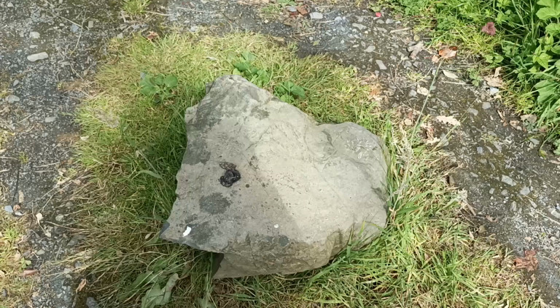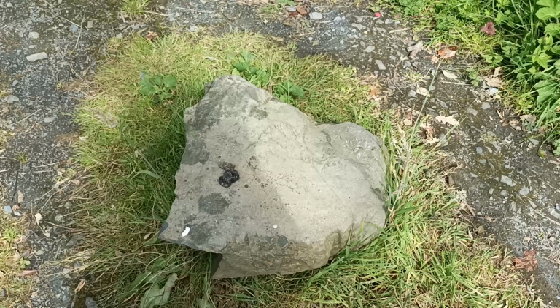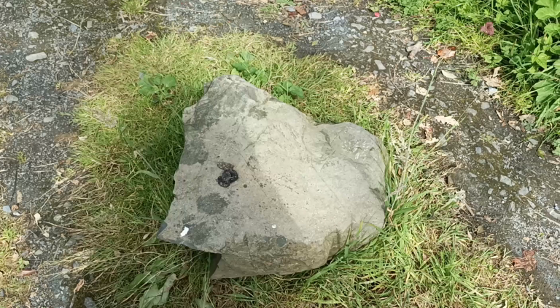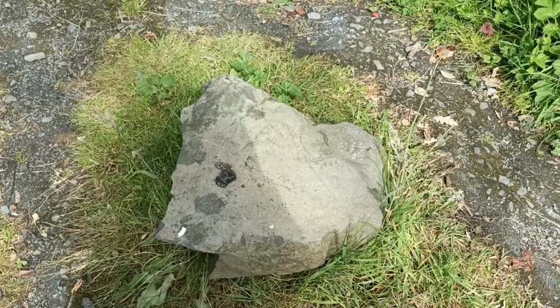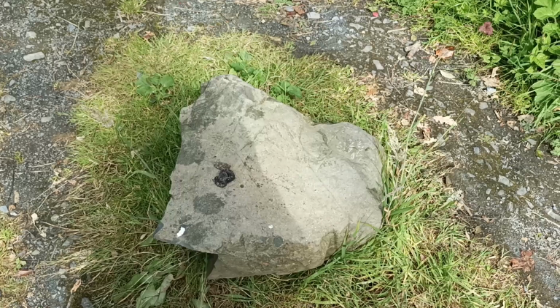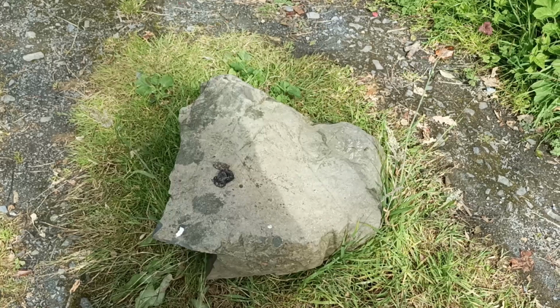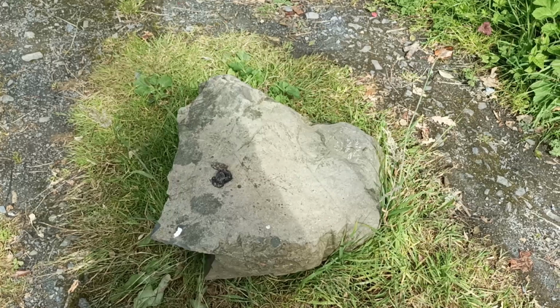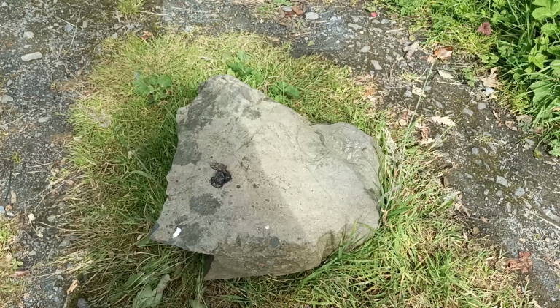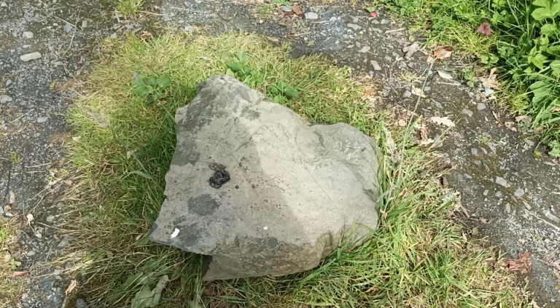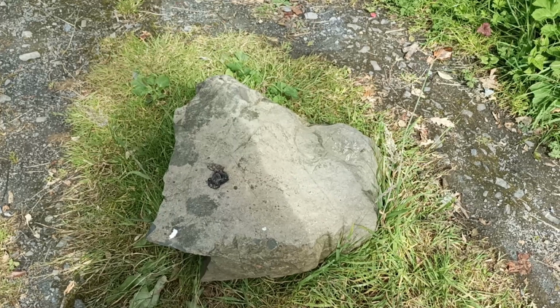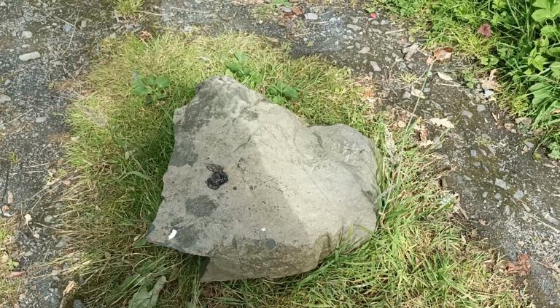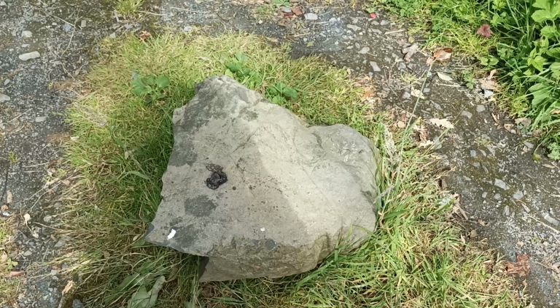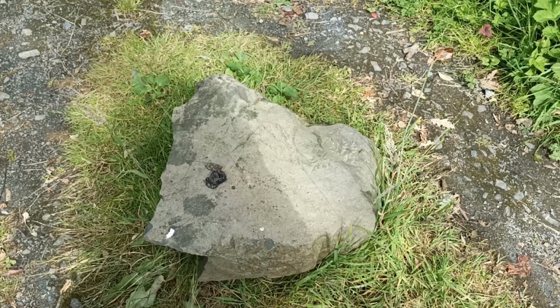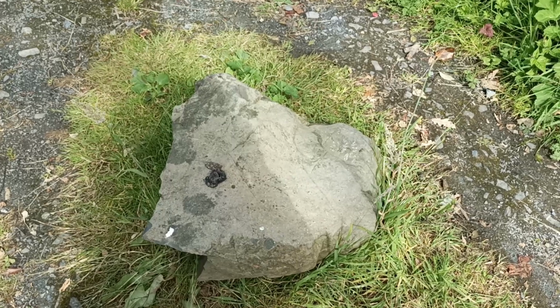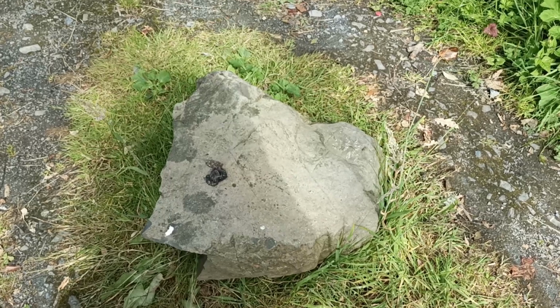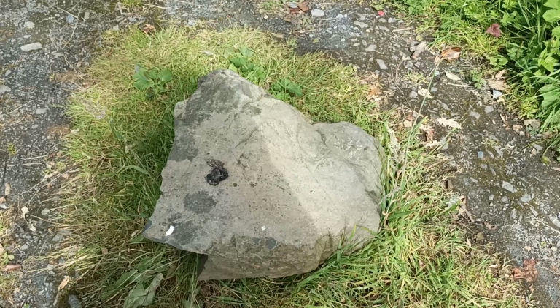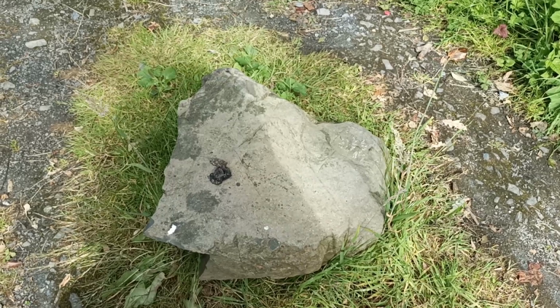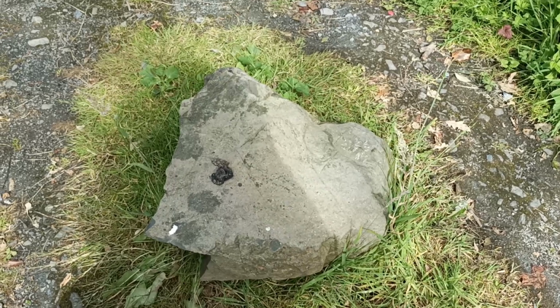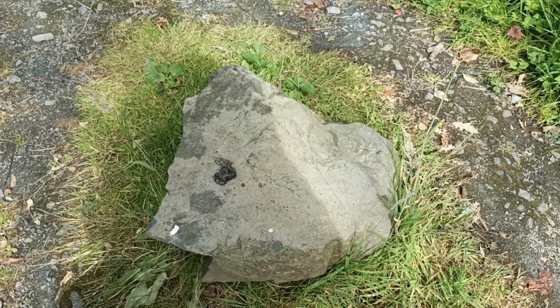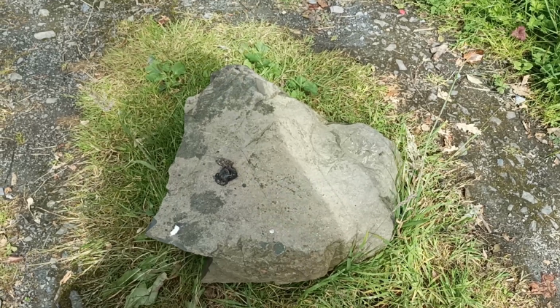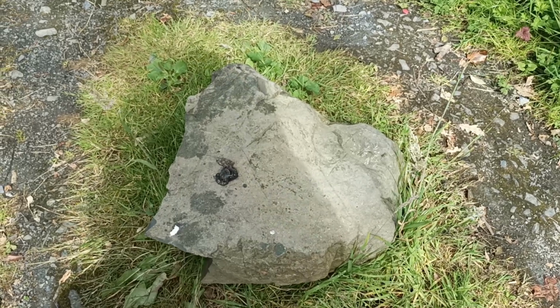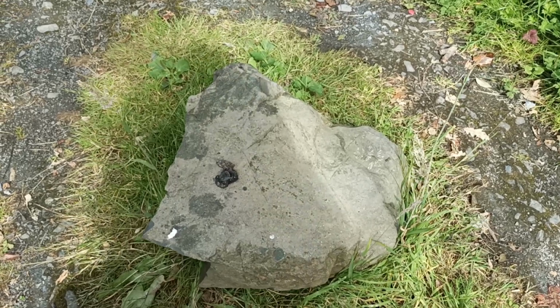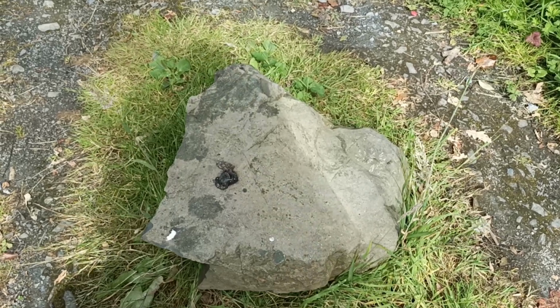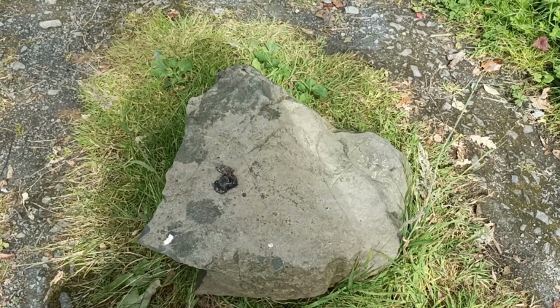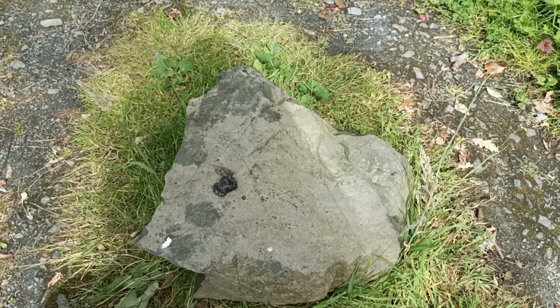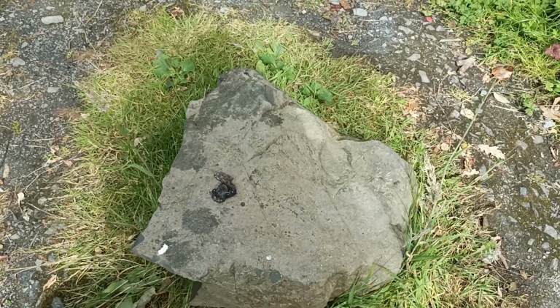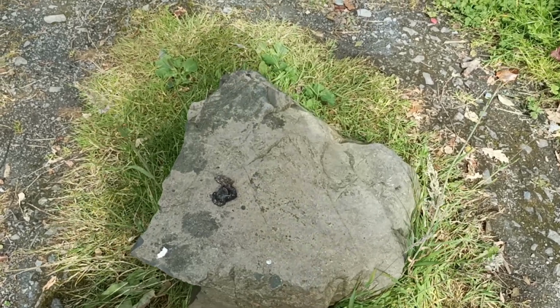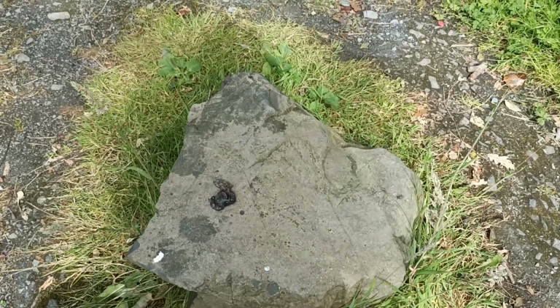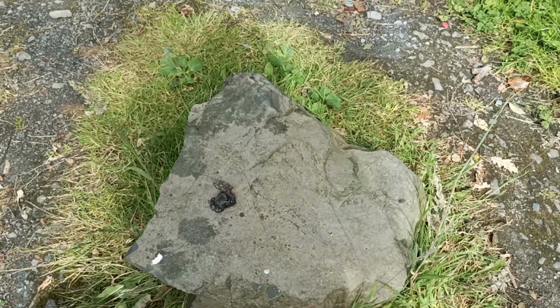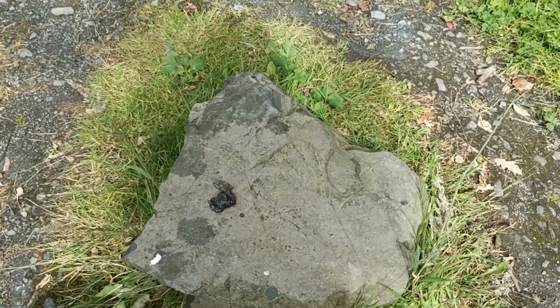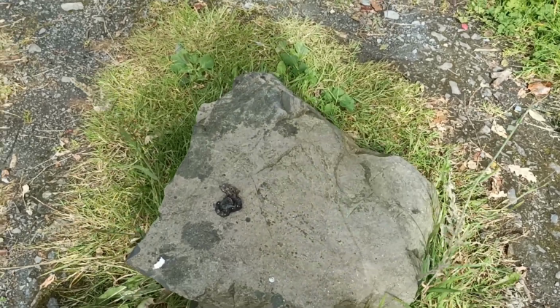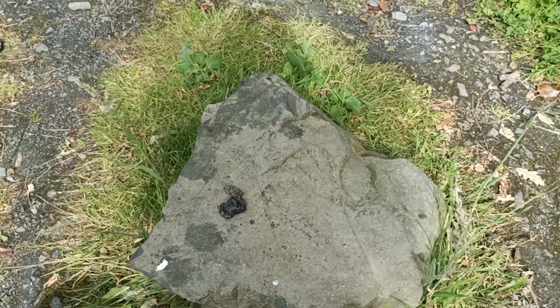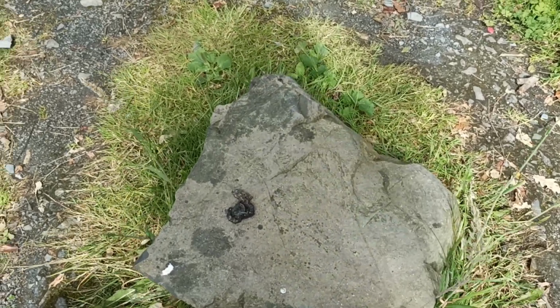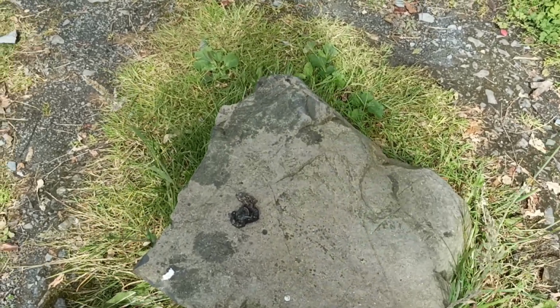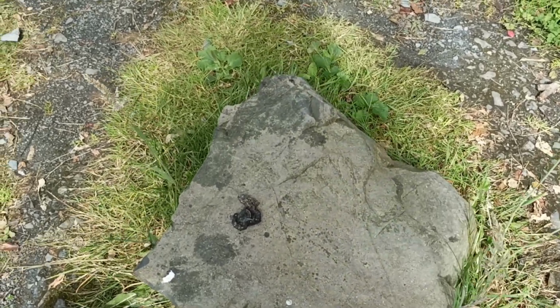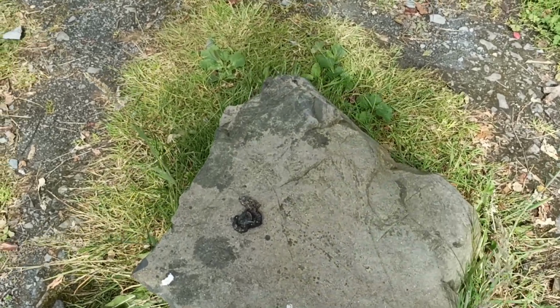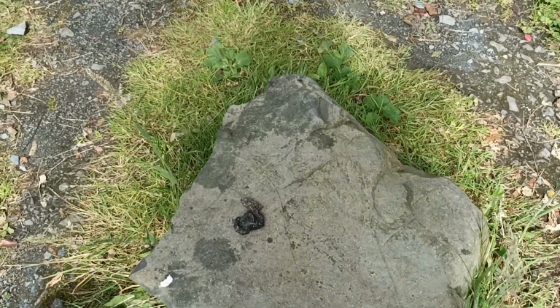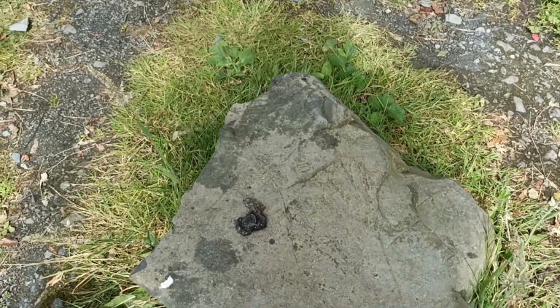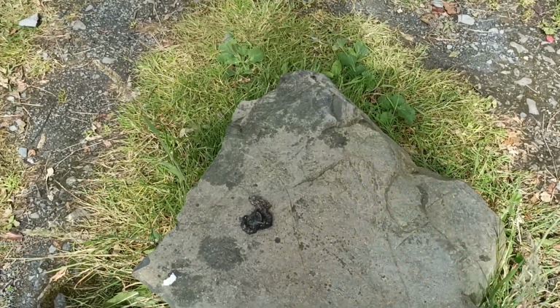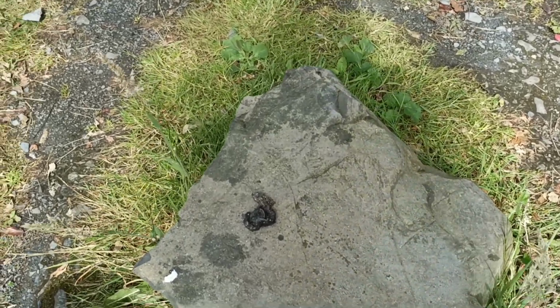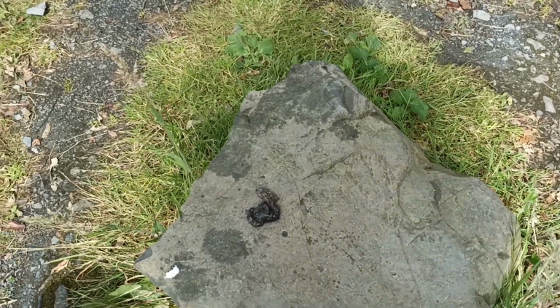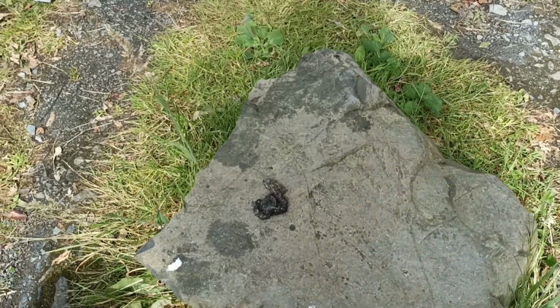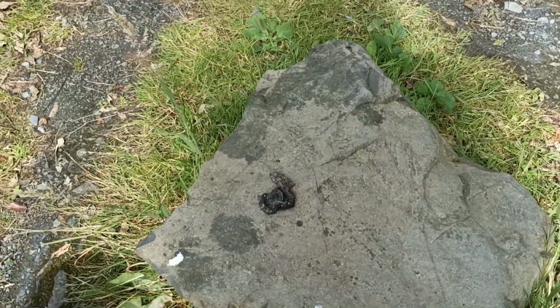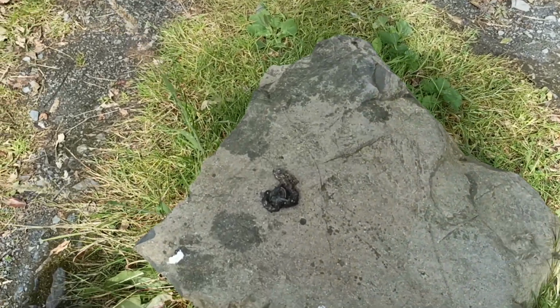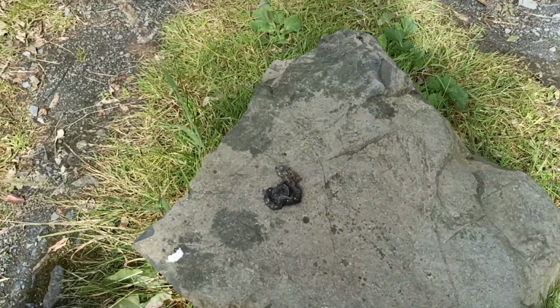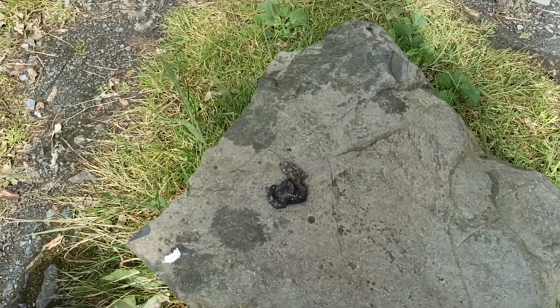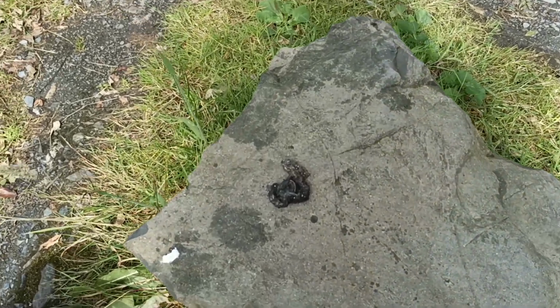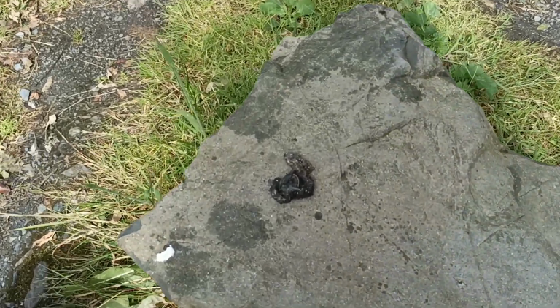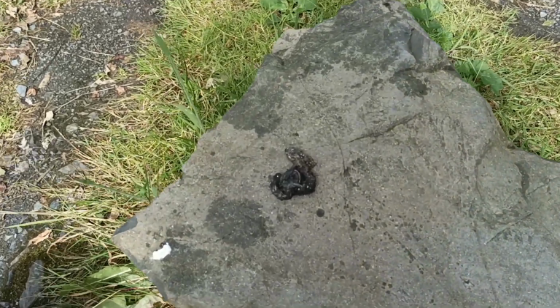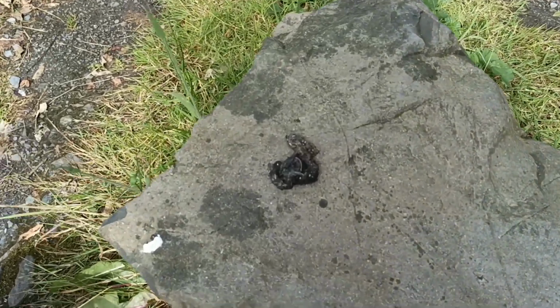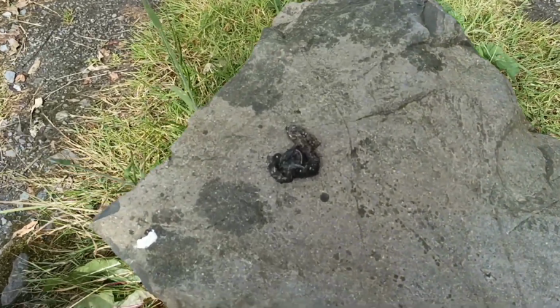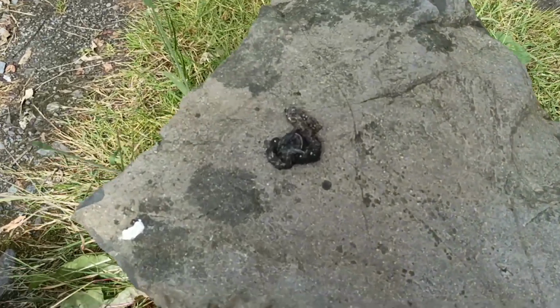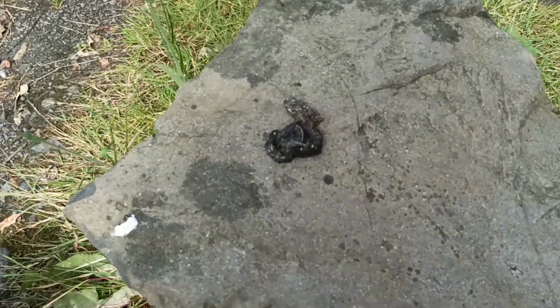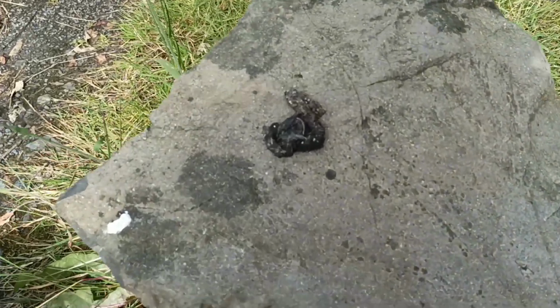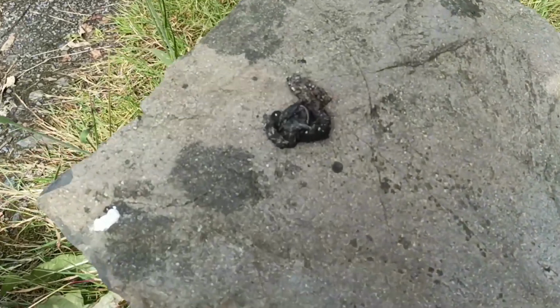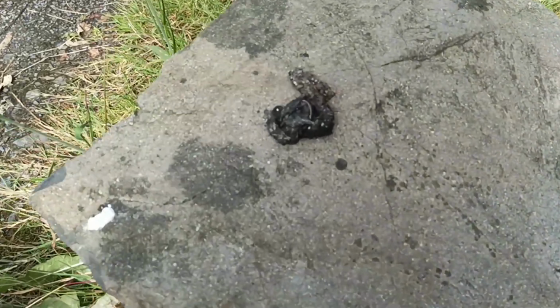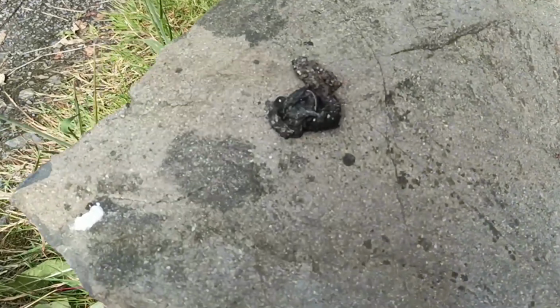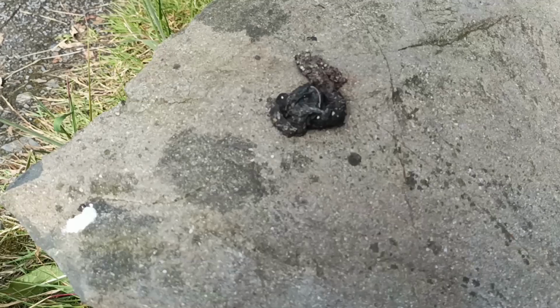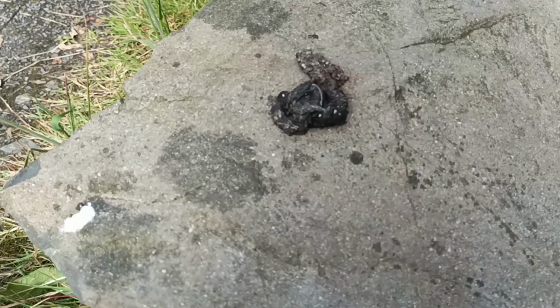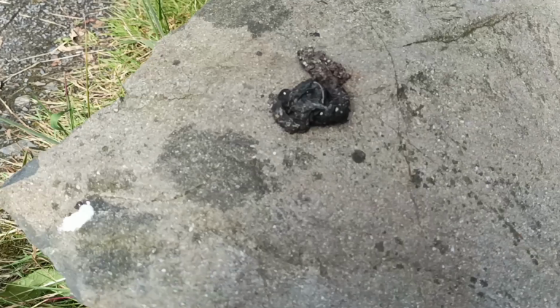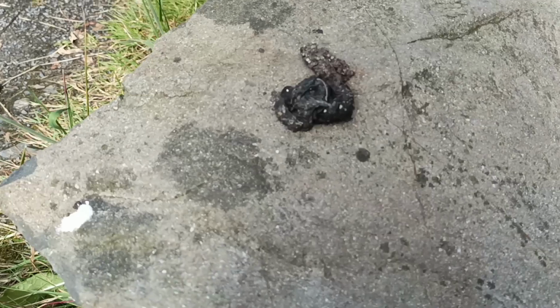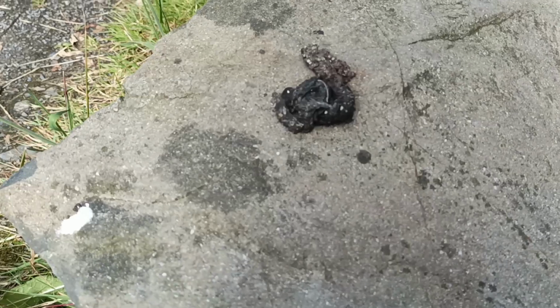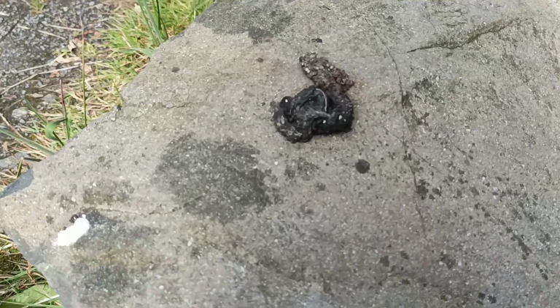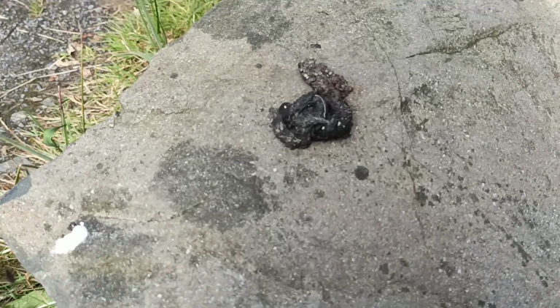How do you know pine martens are nearby? Well, look for the poo, or as we zoologists call it, the scat.